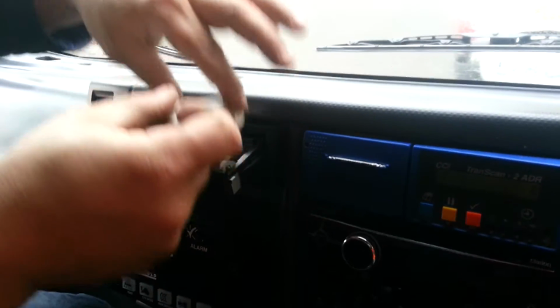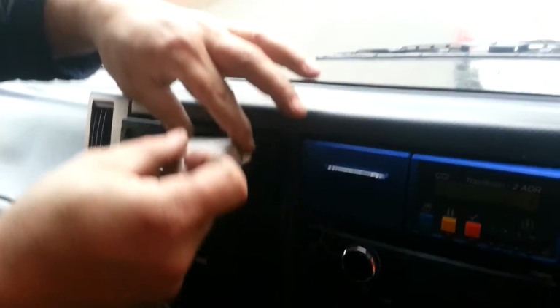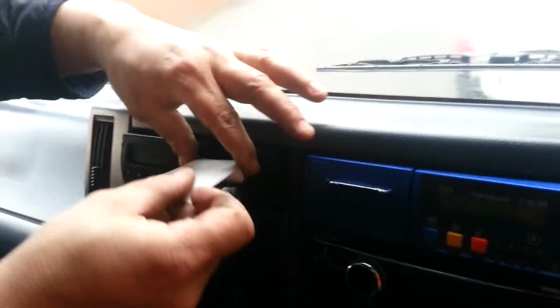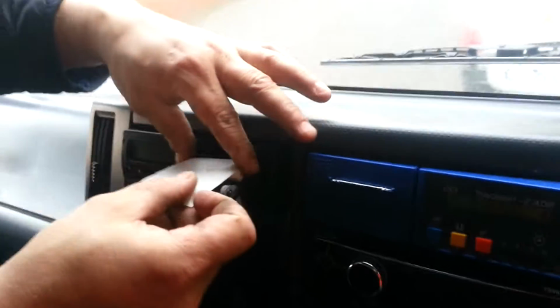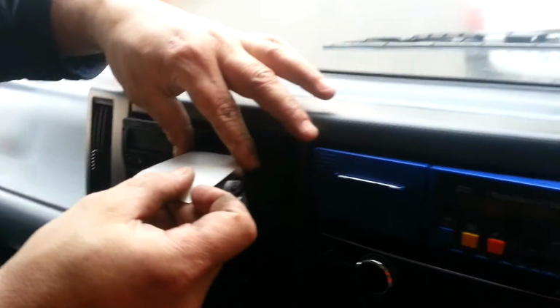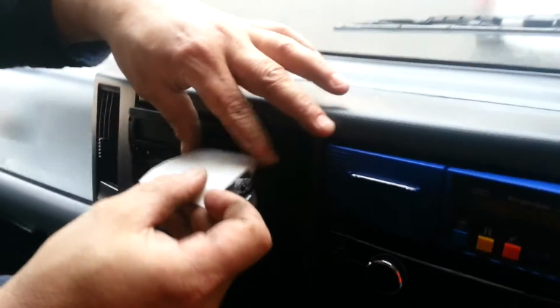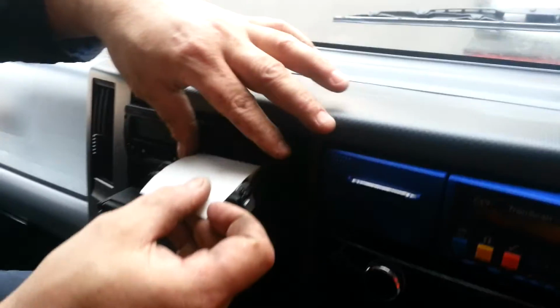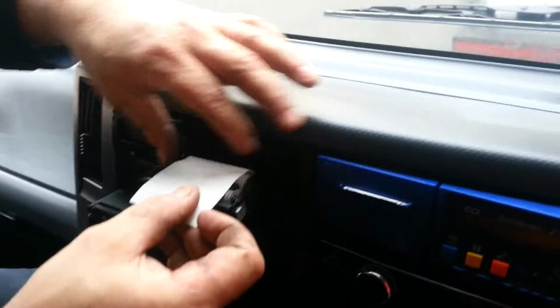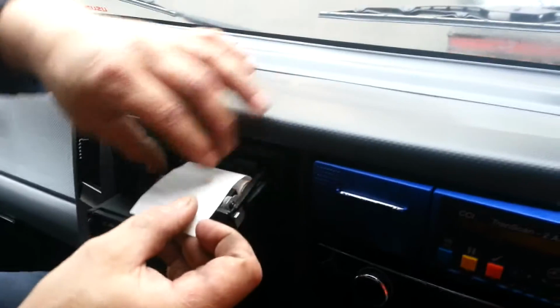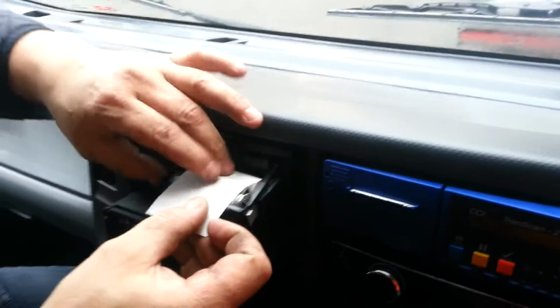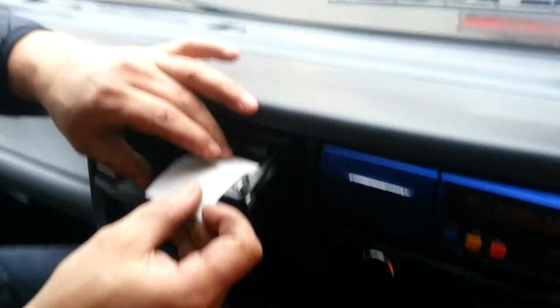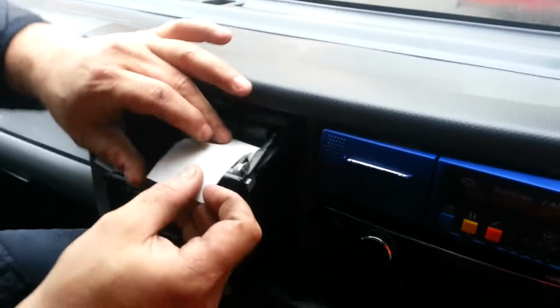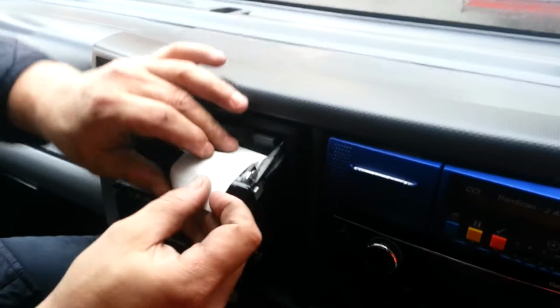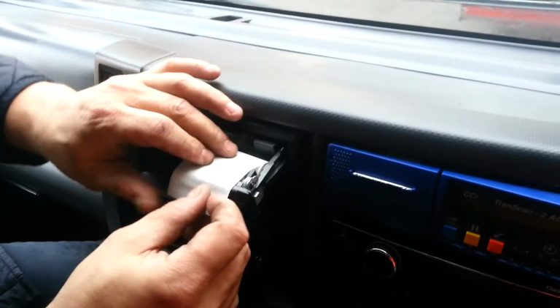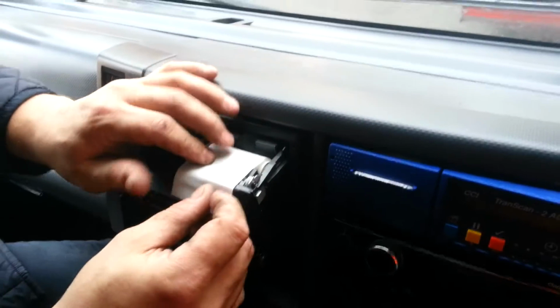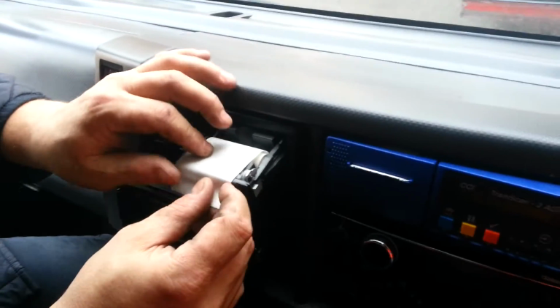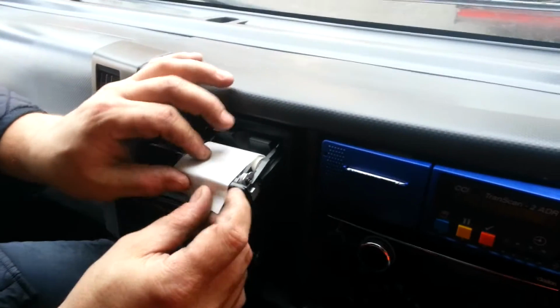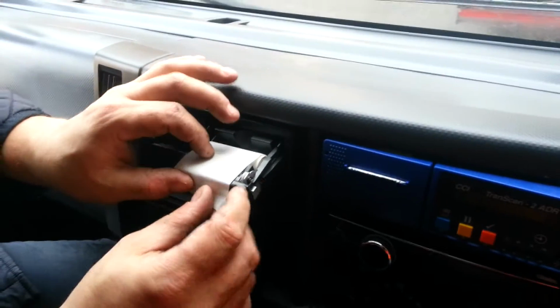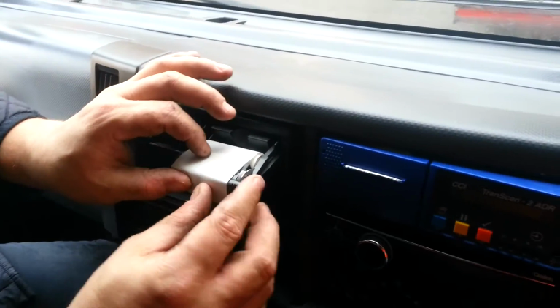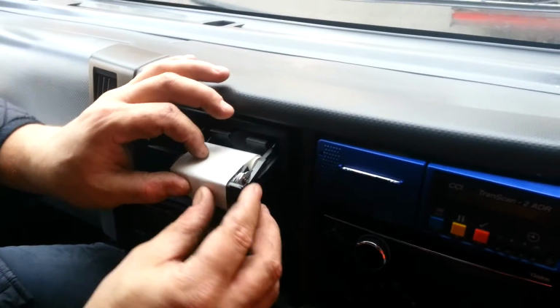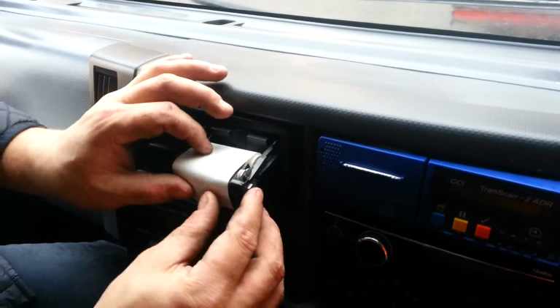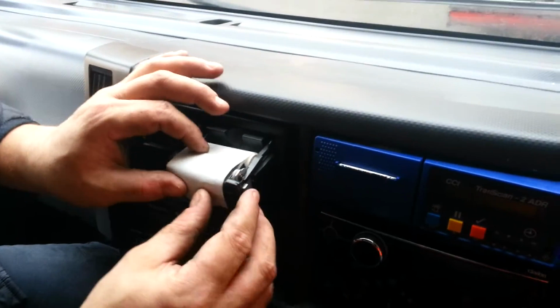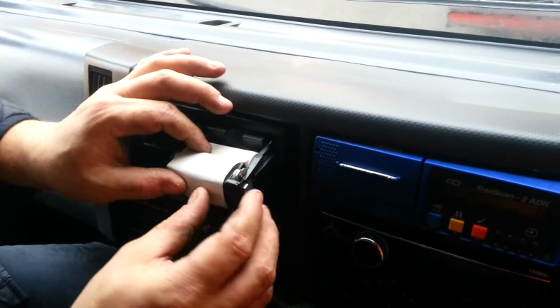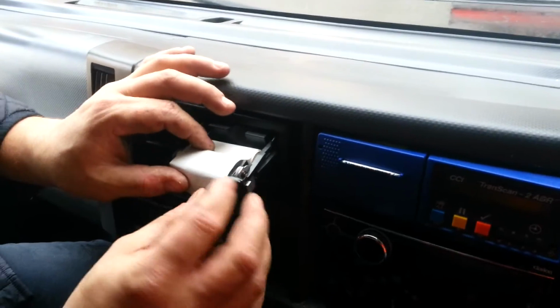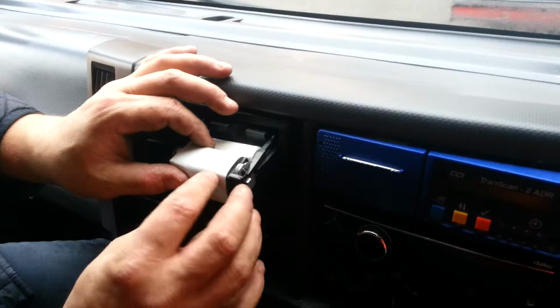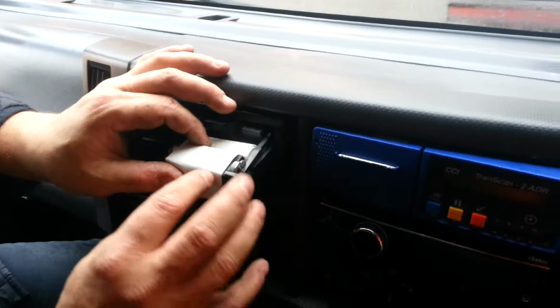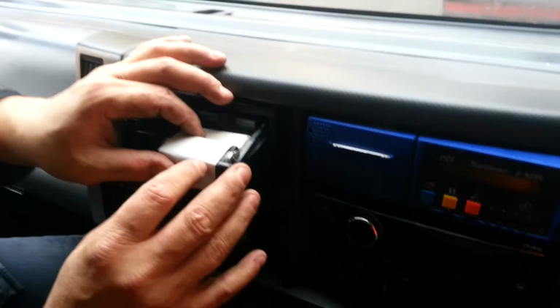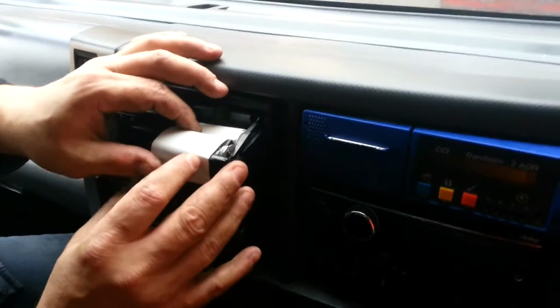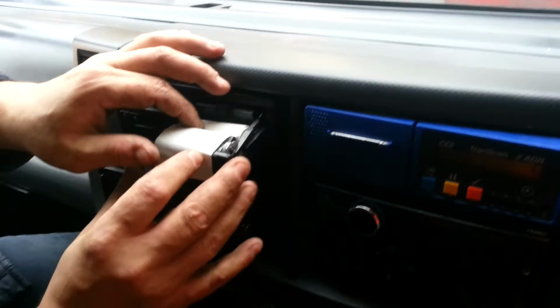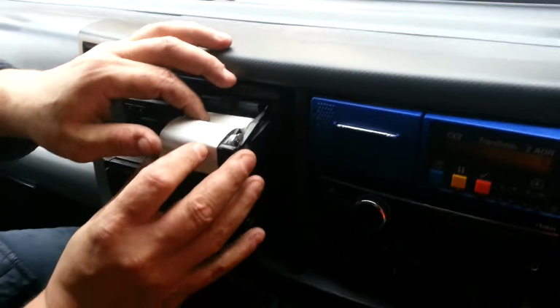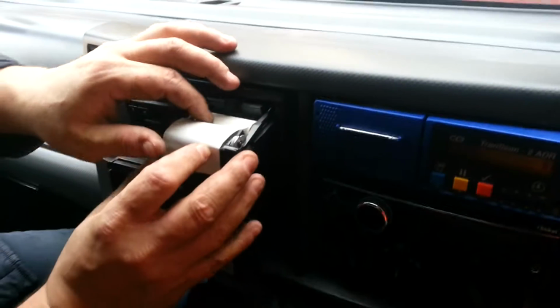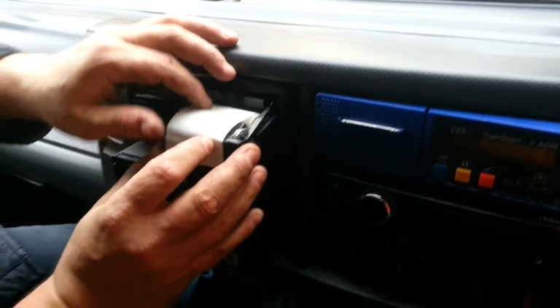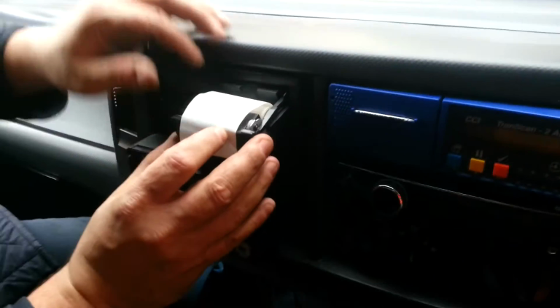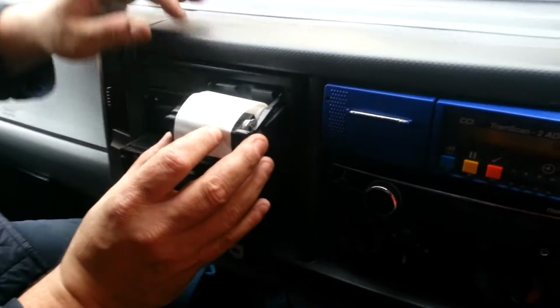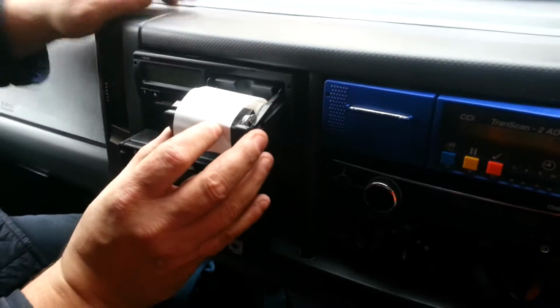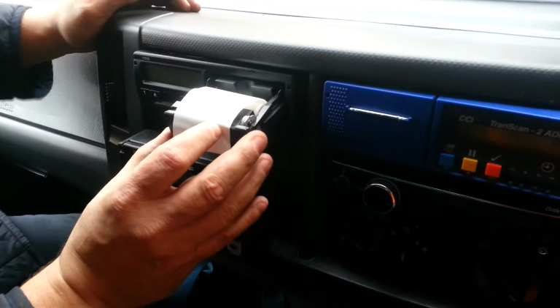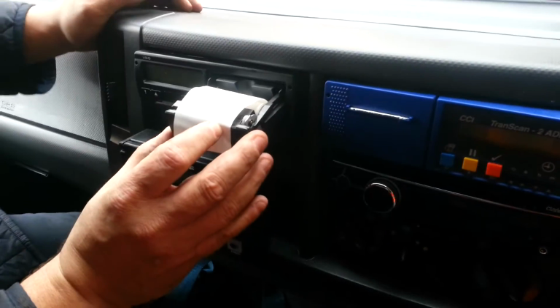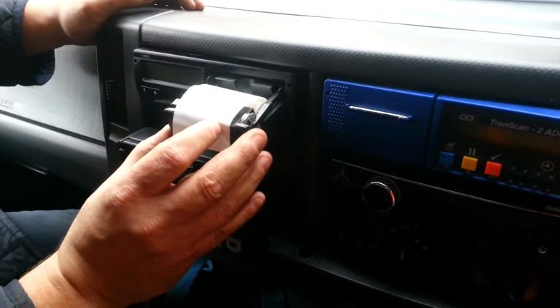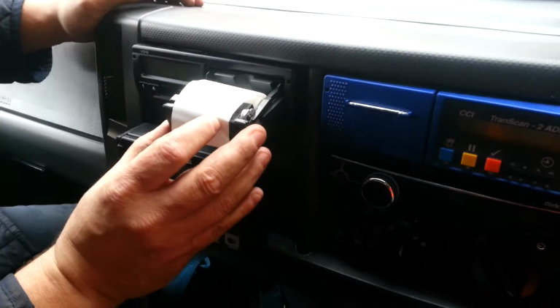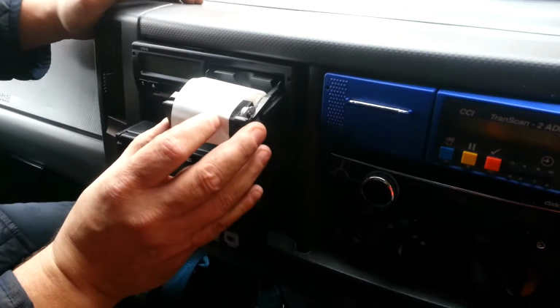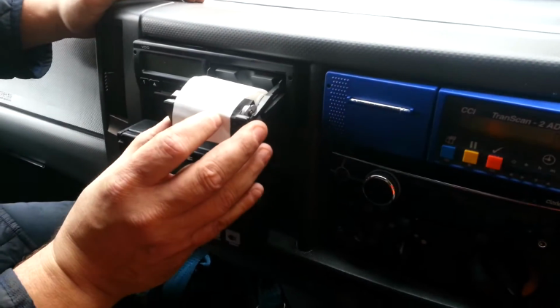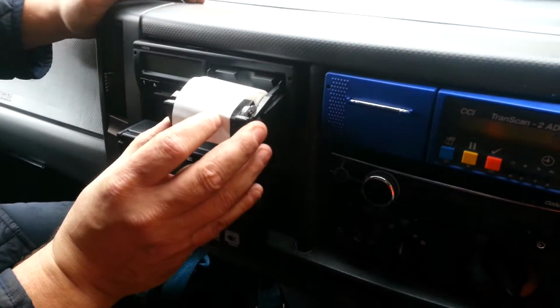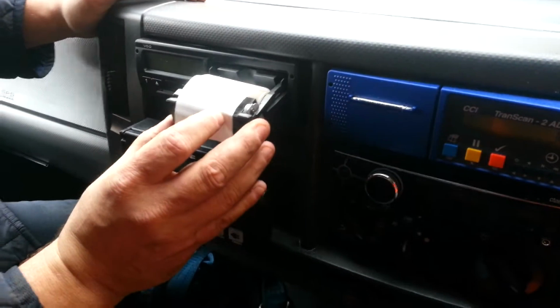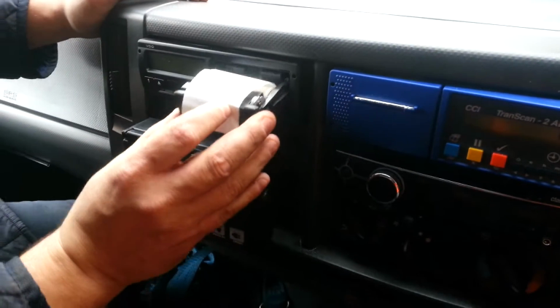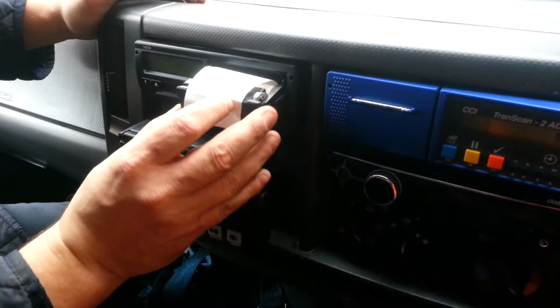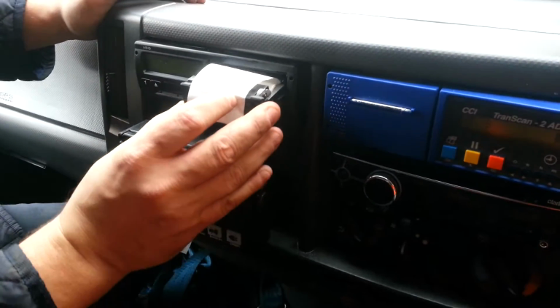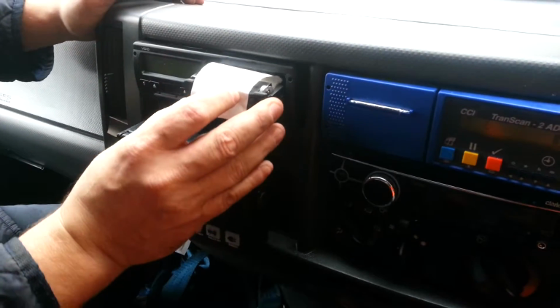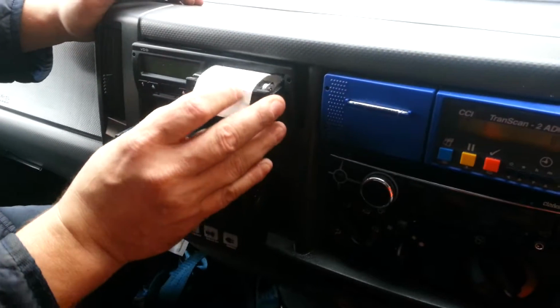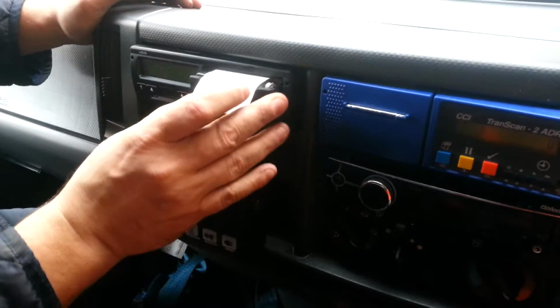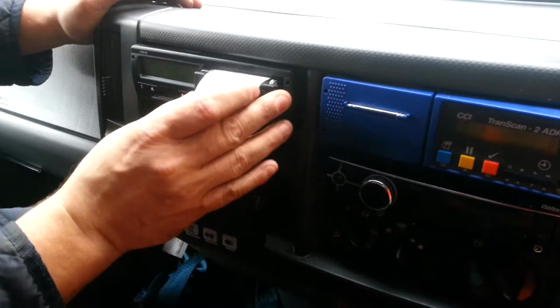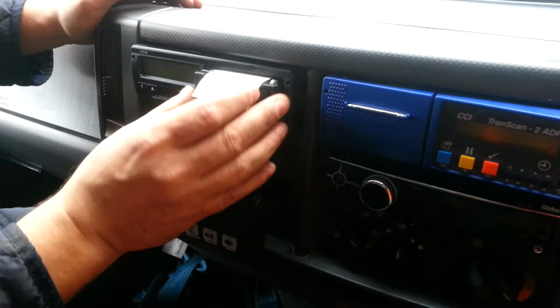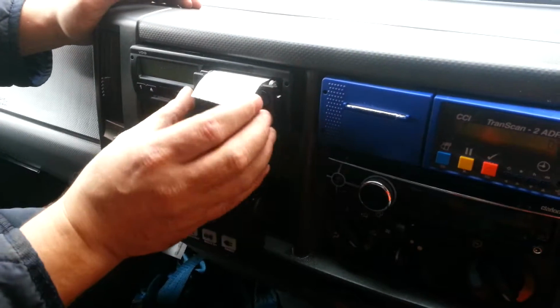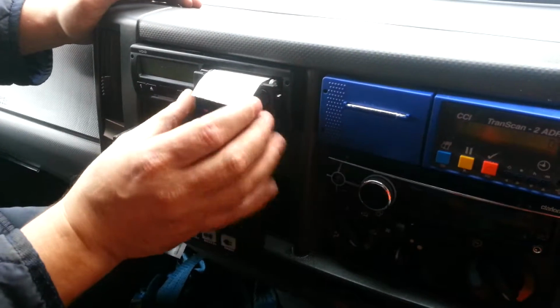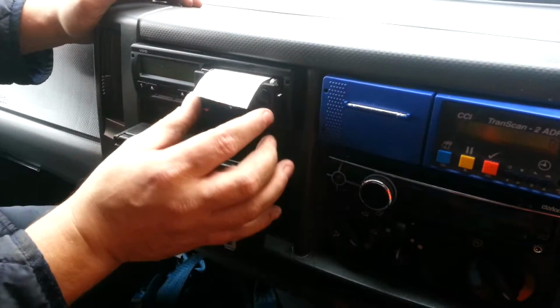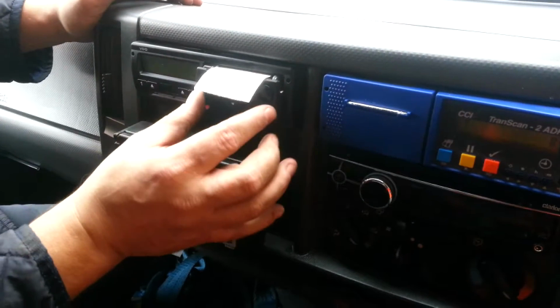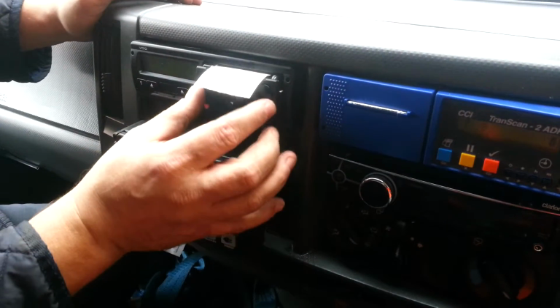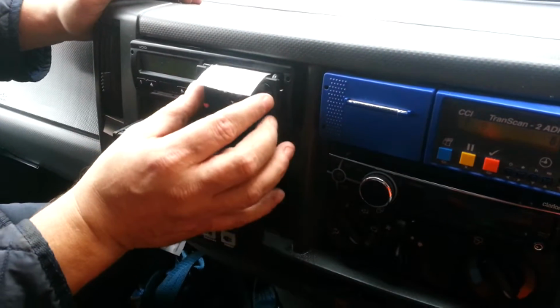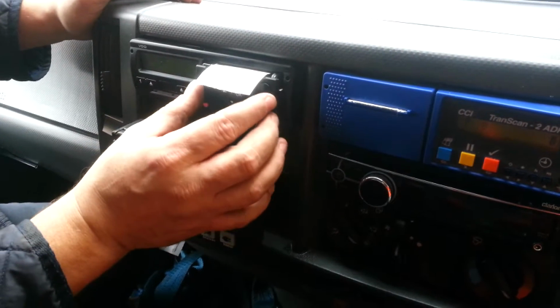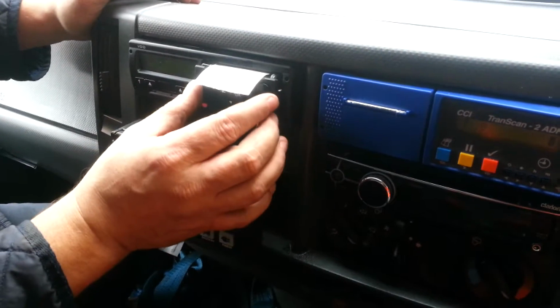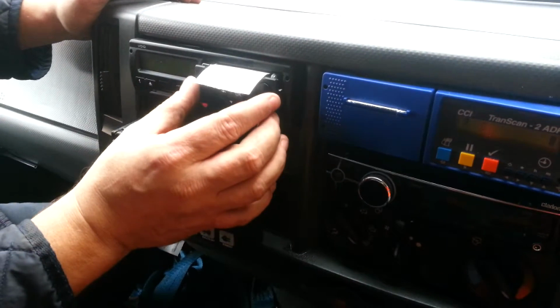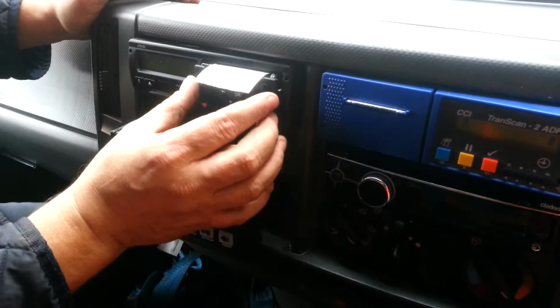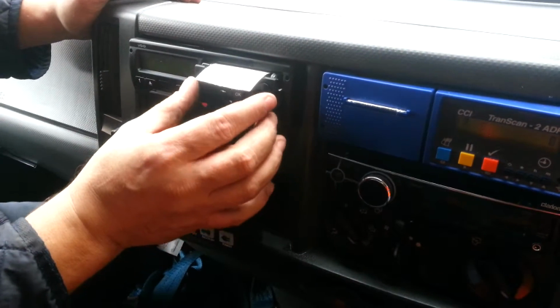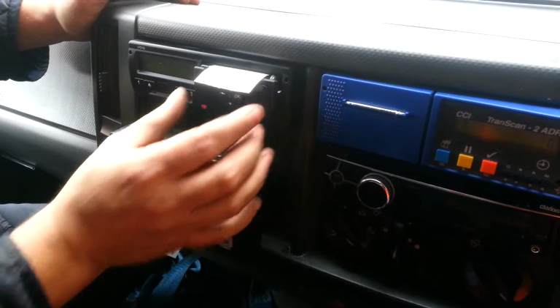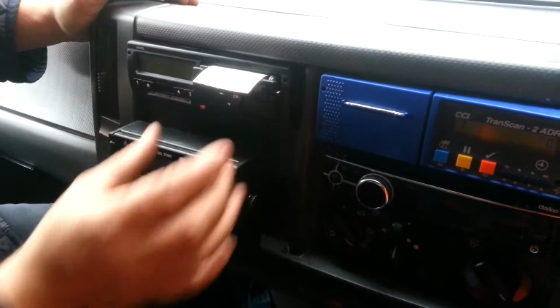Put the roll in, feed straight across the top — it doesn't actually feed through anything. And push close.